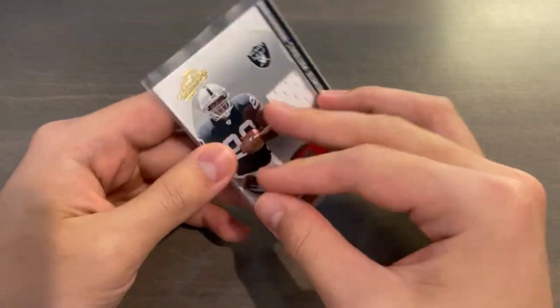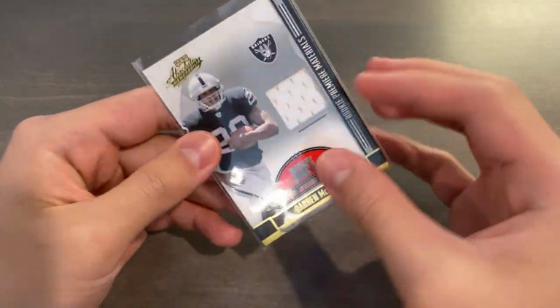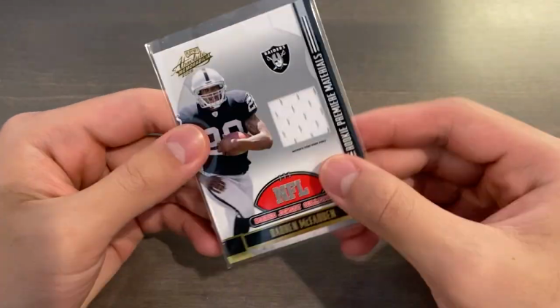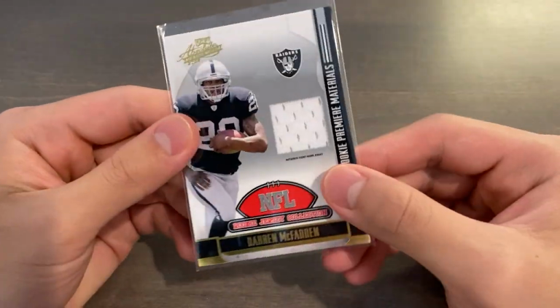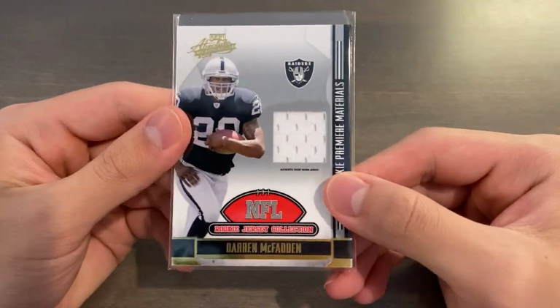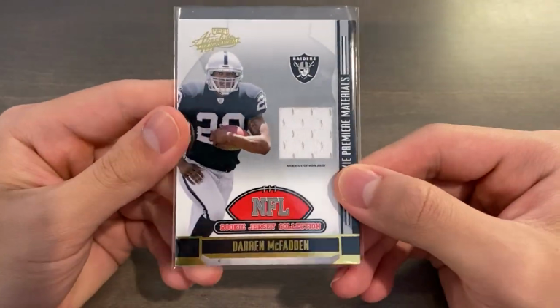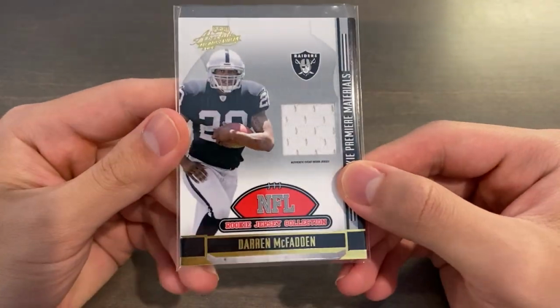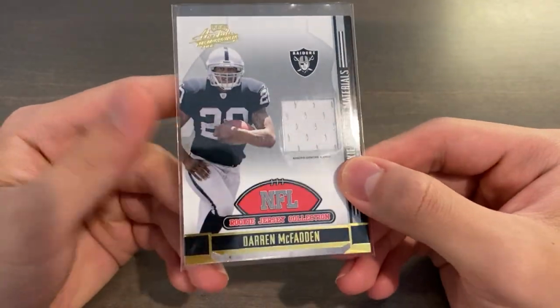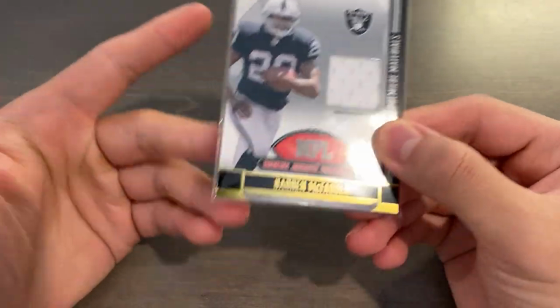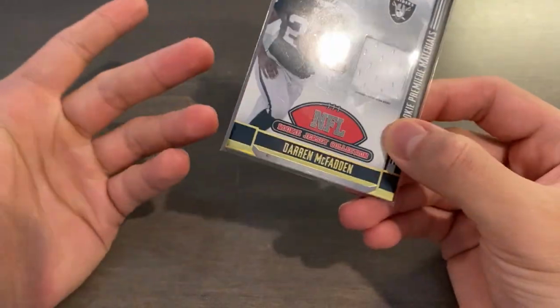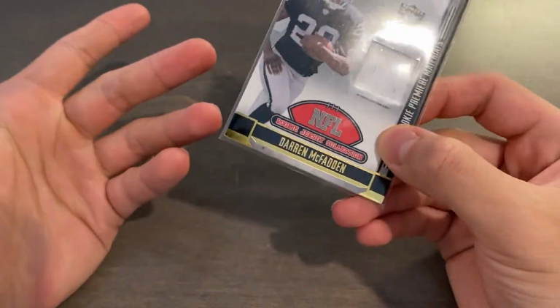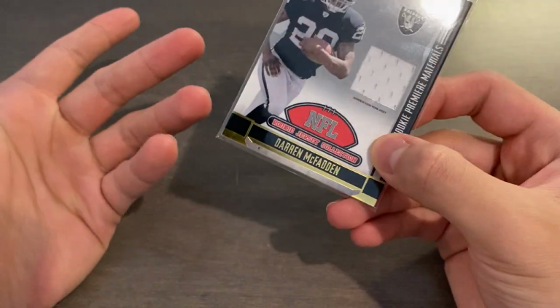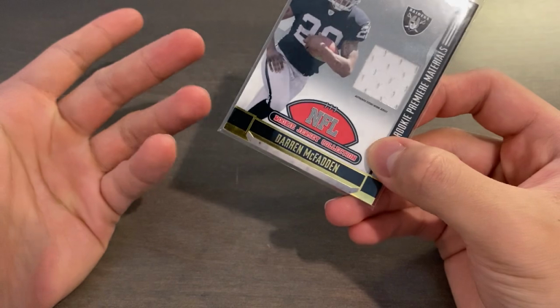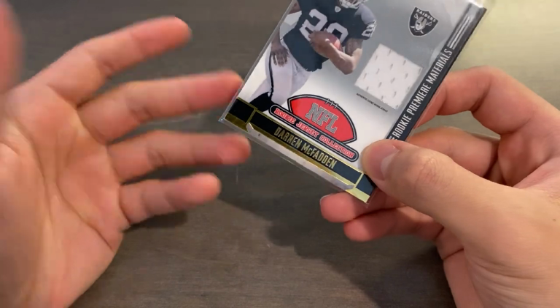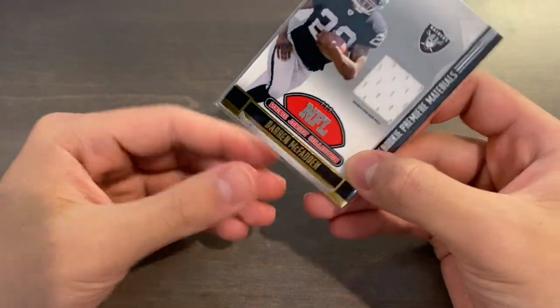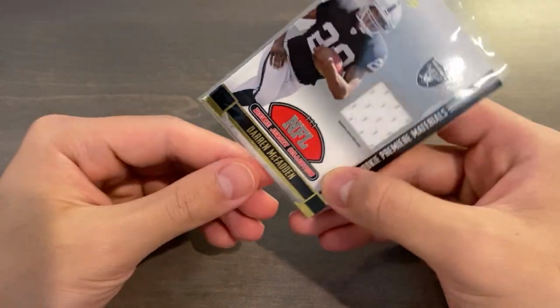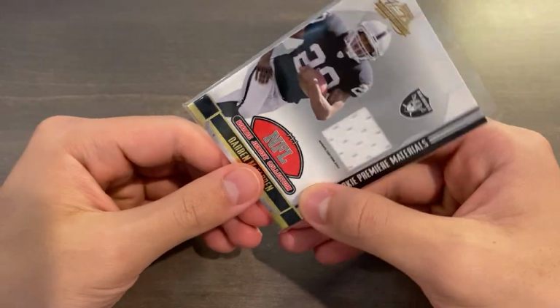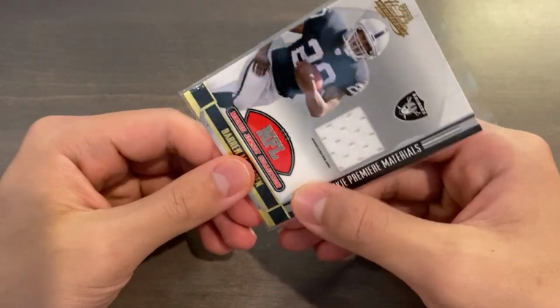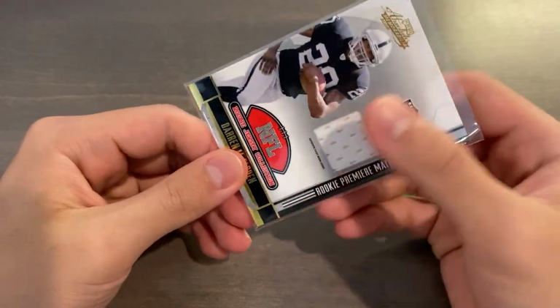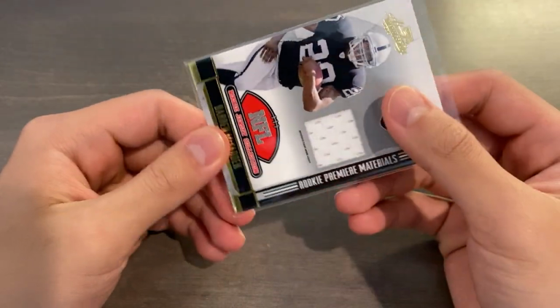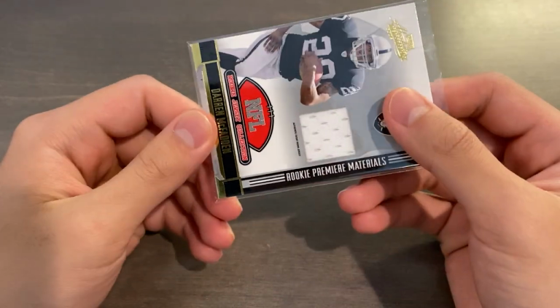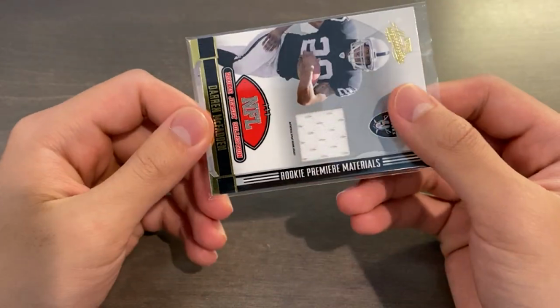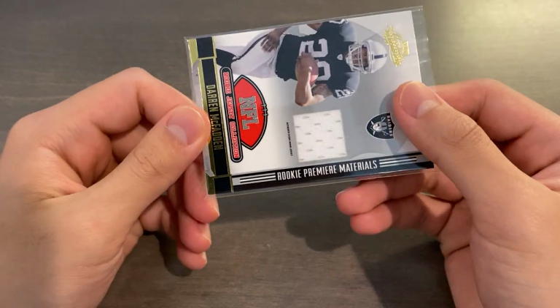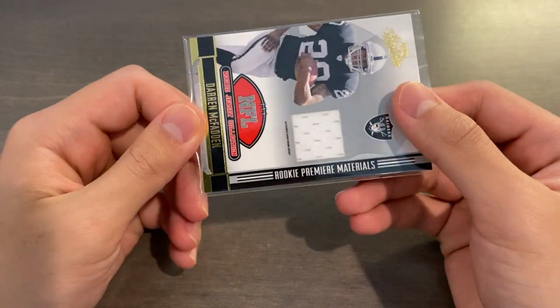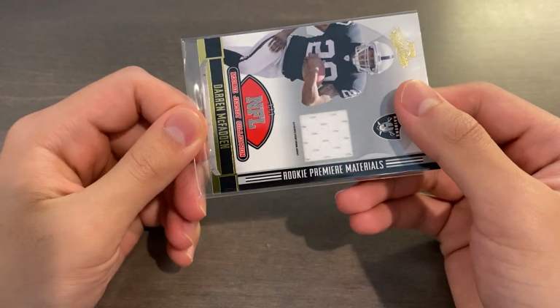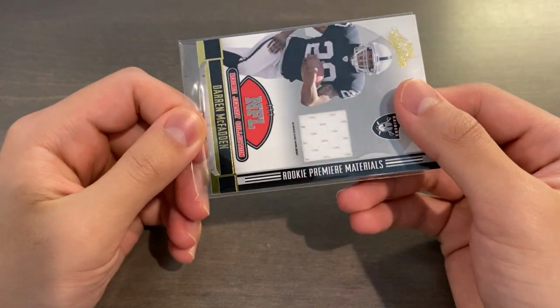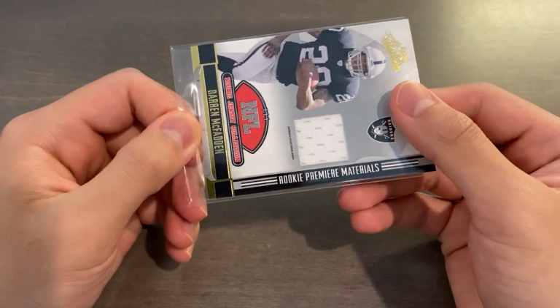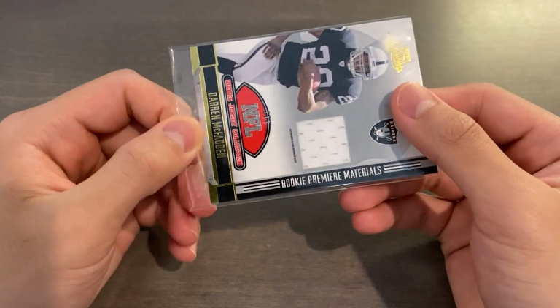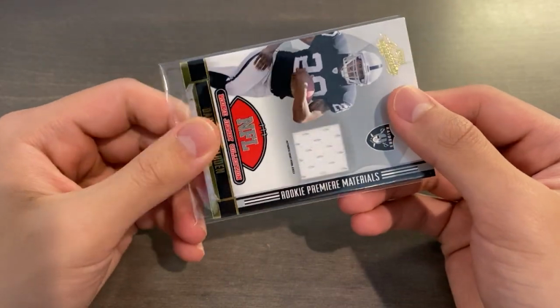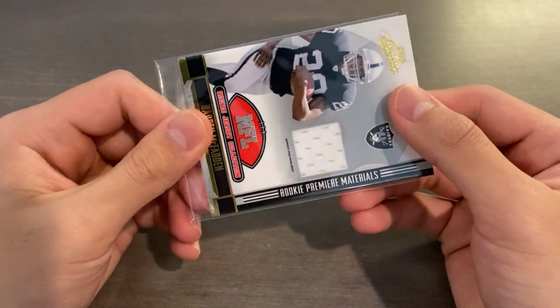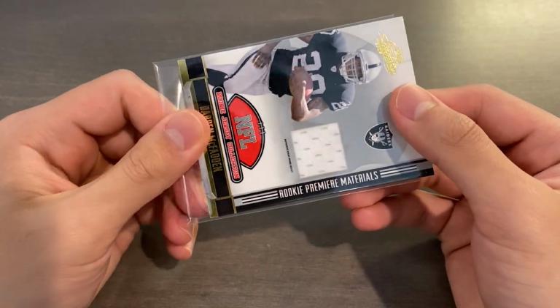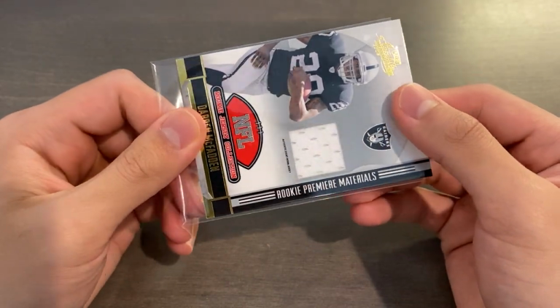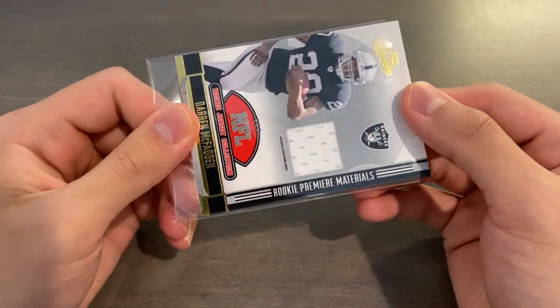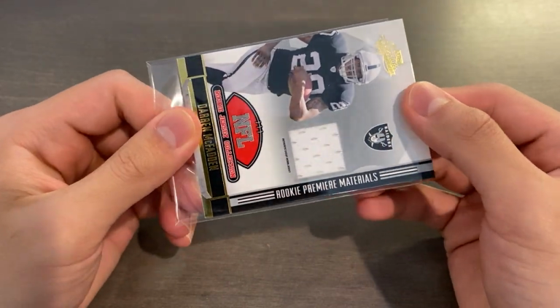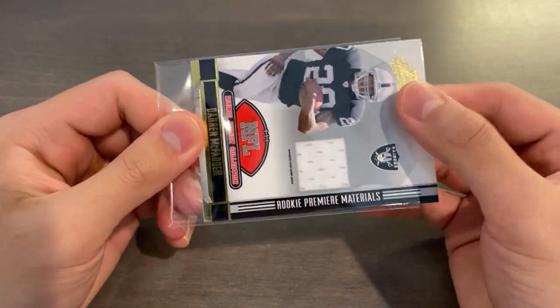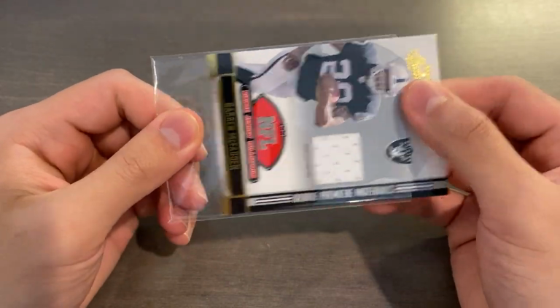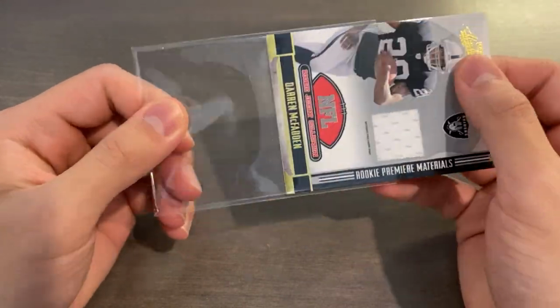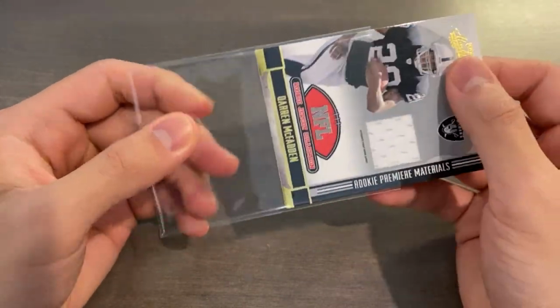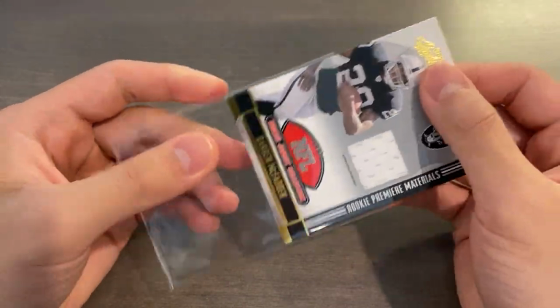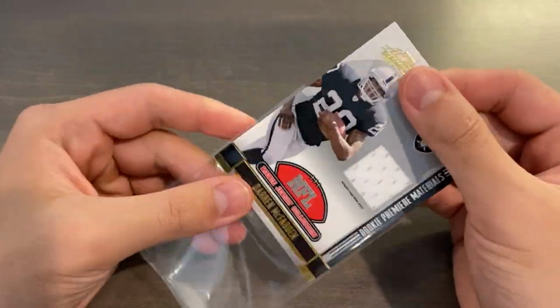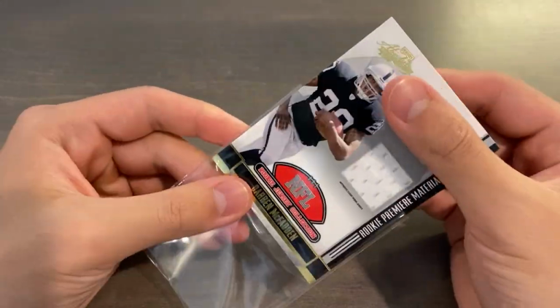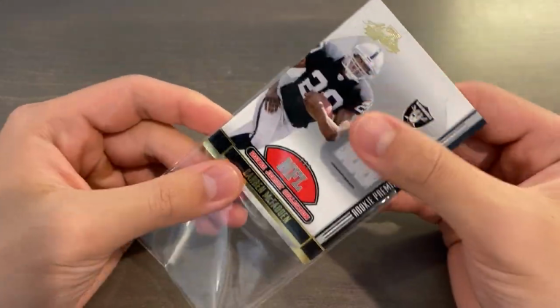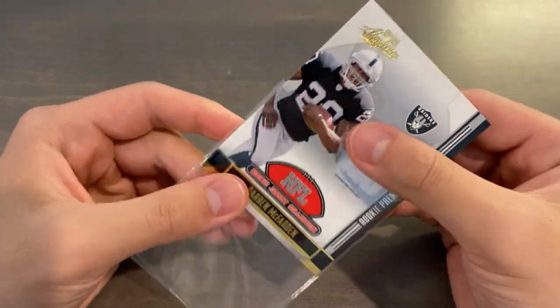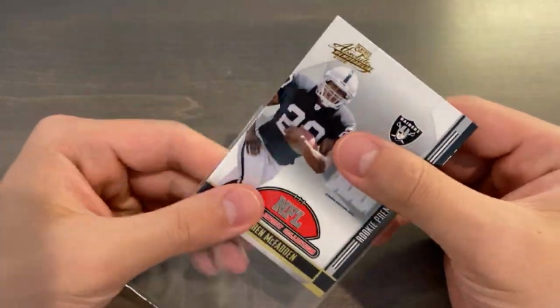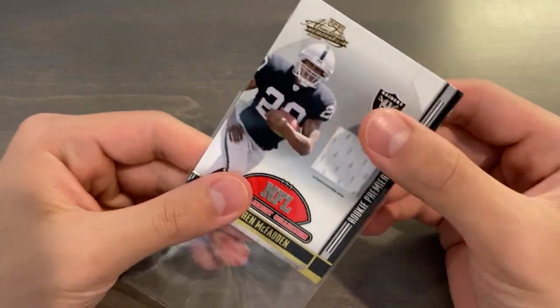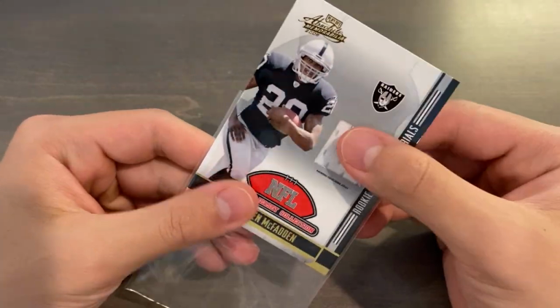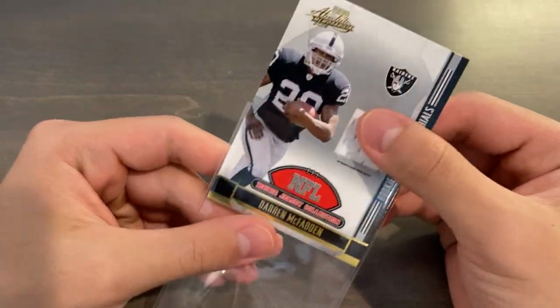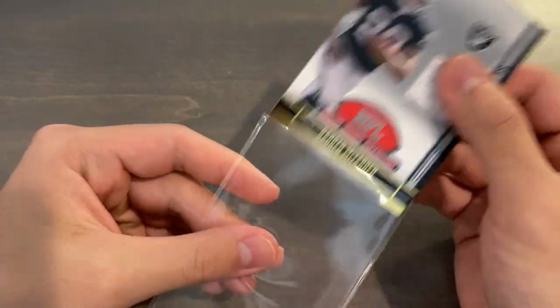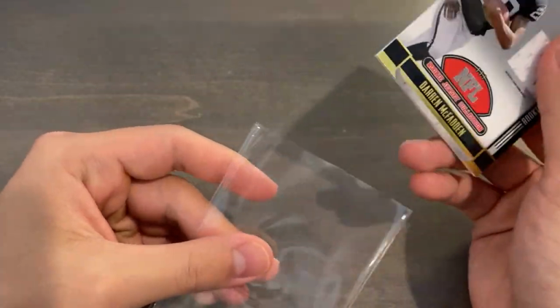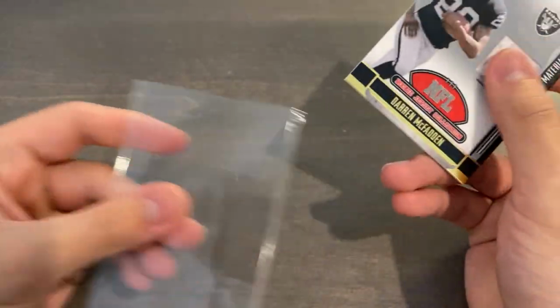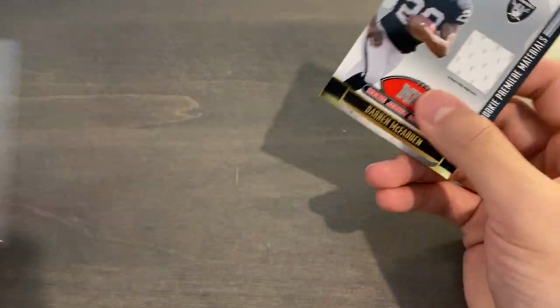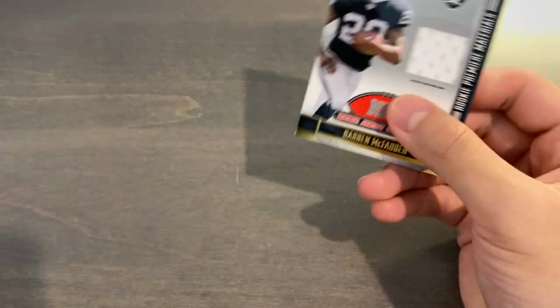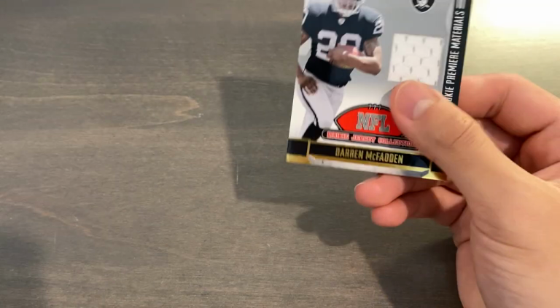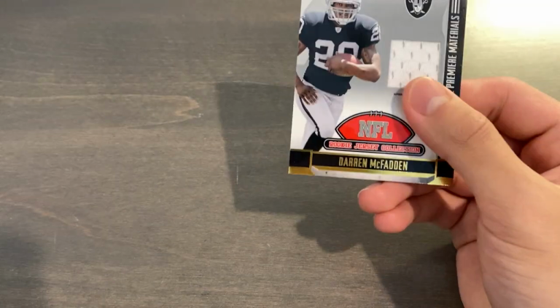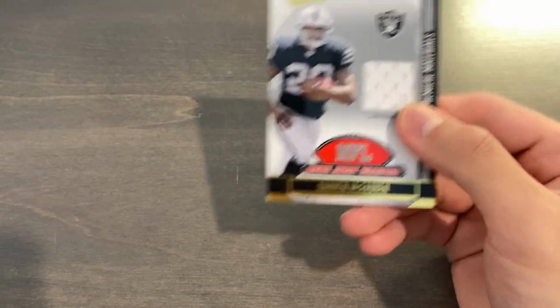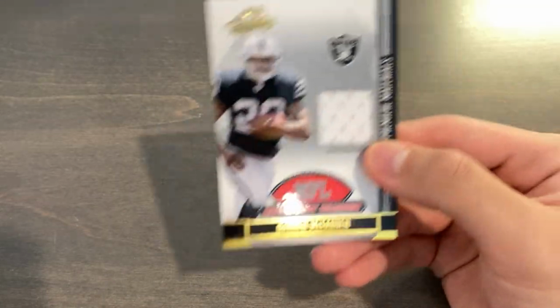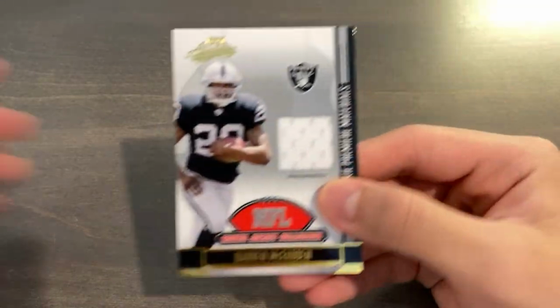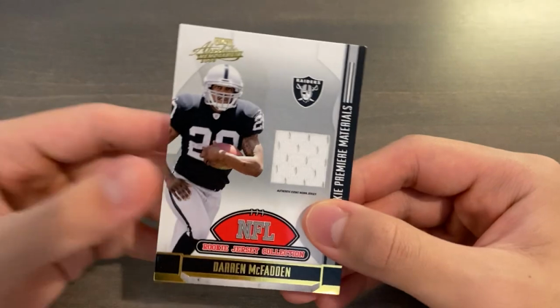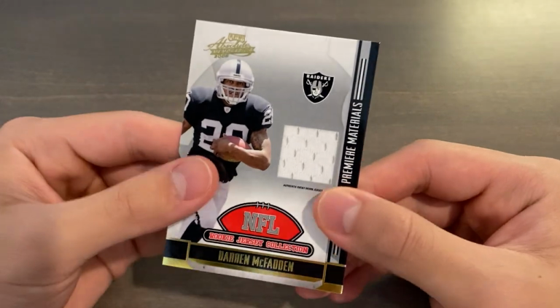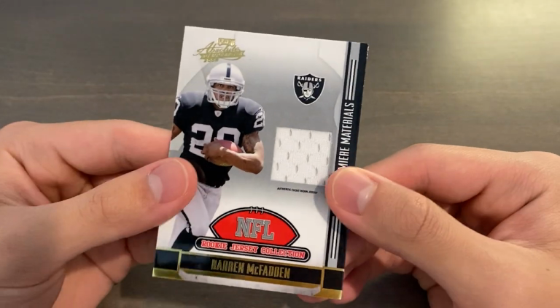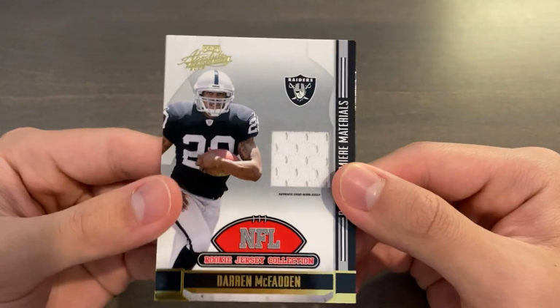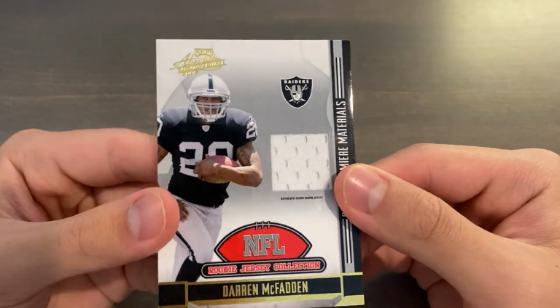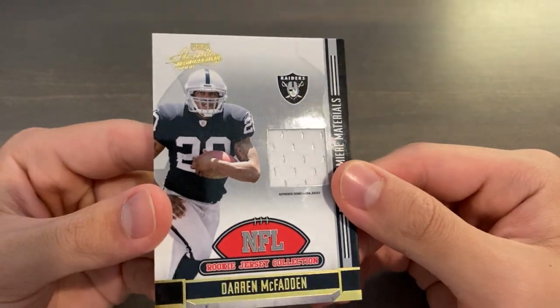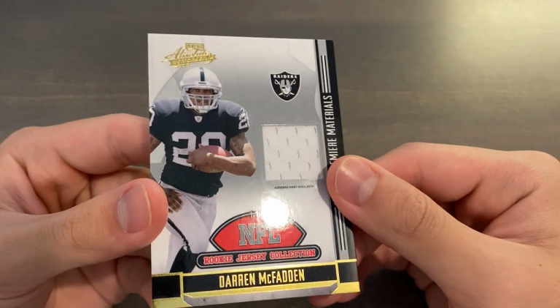This is not really more than a dollar or two at most, if anything, and I'm going to show you guys what's inside of this relic card.